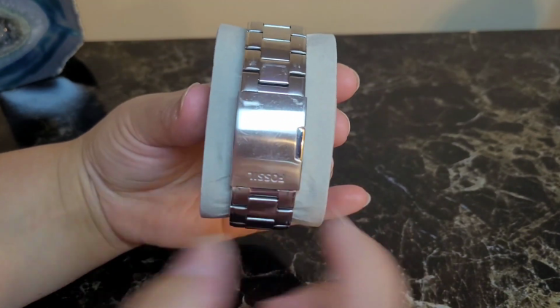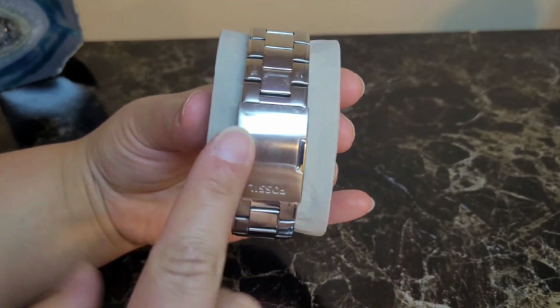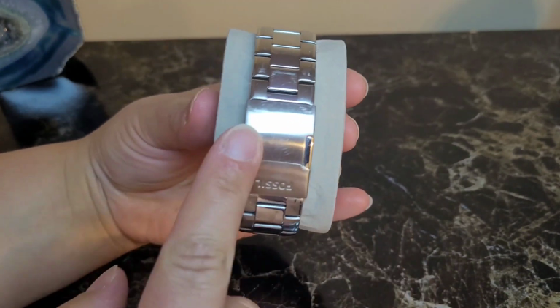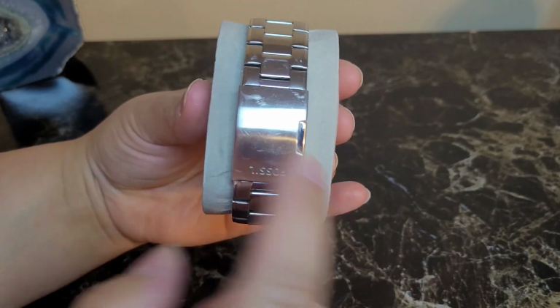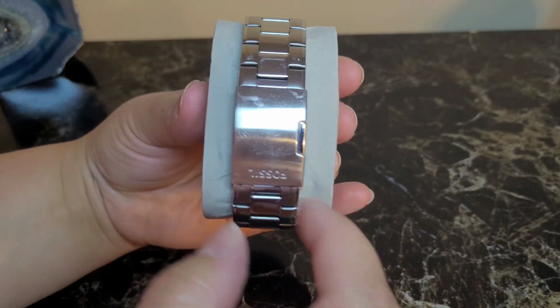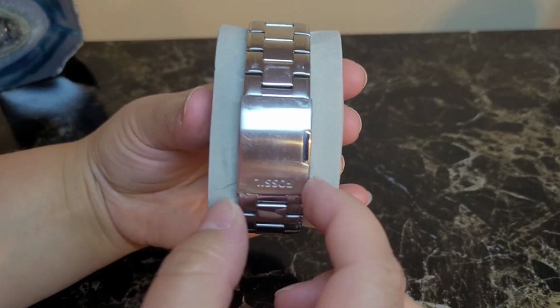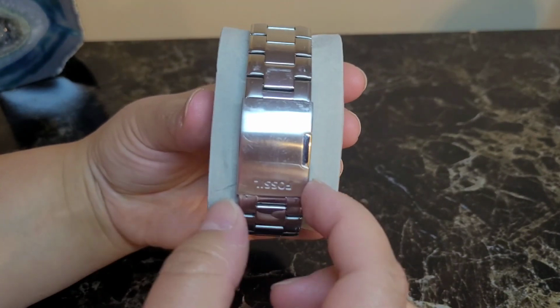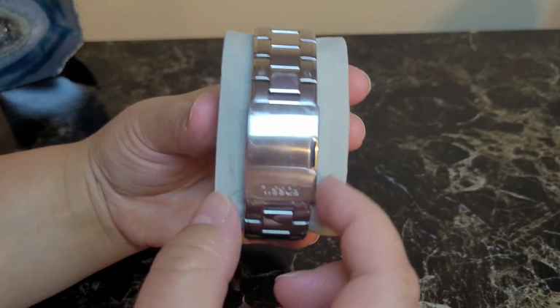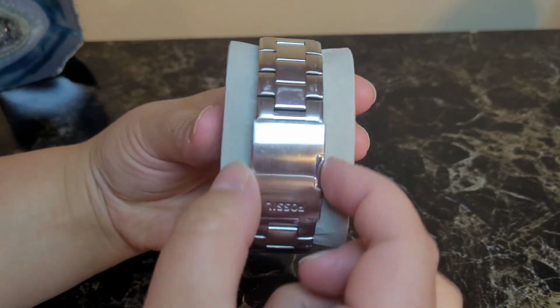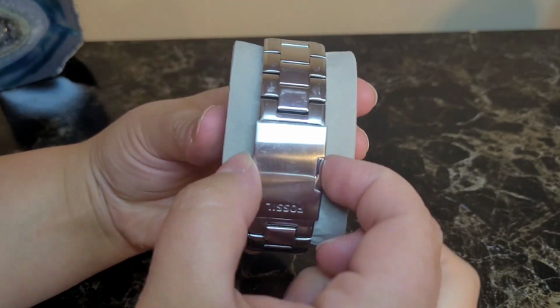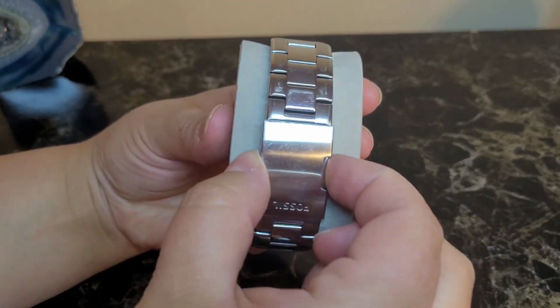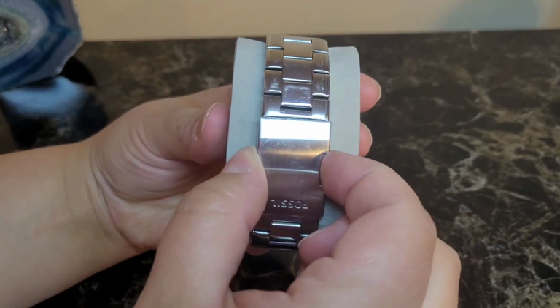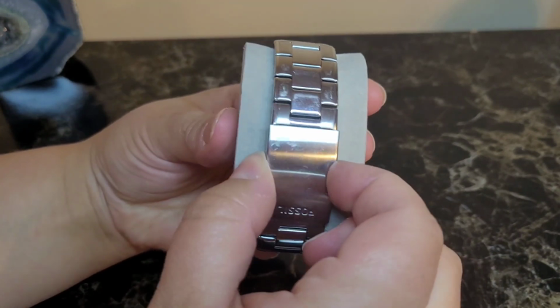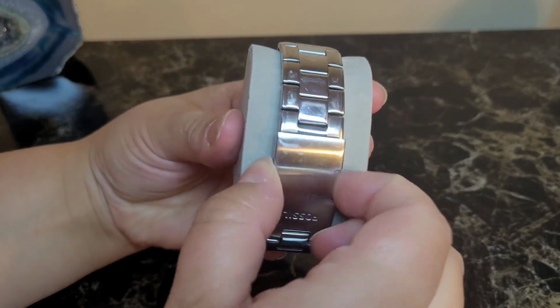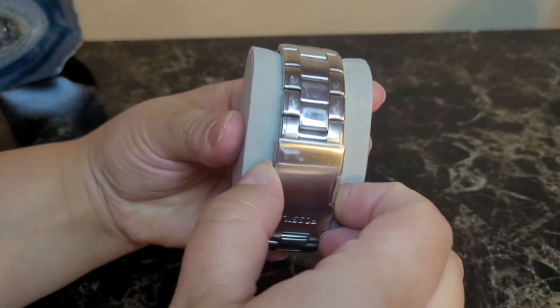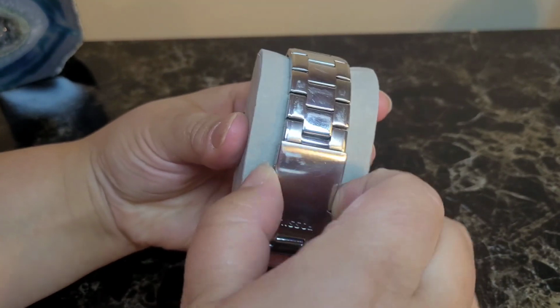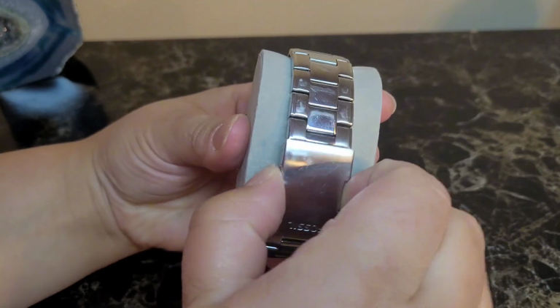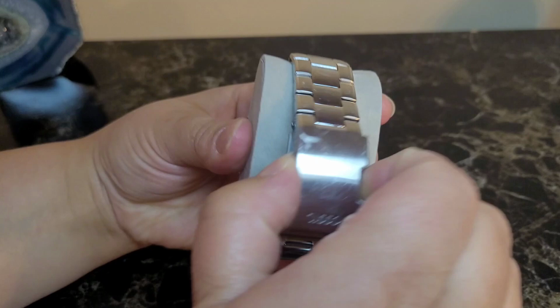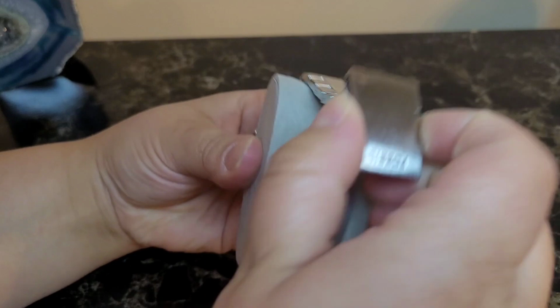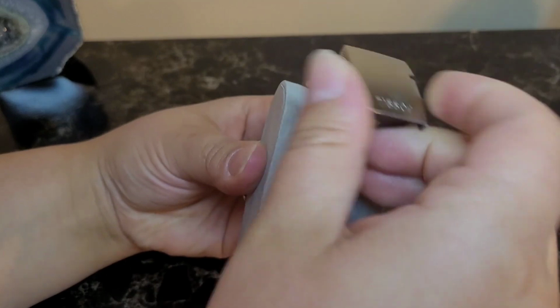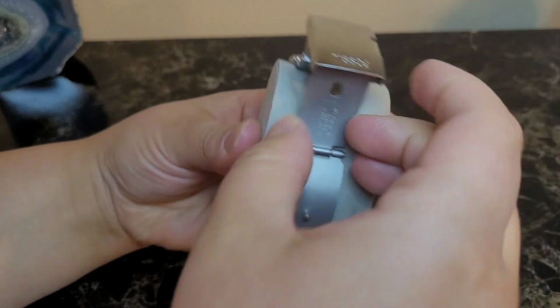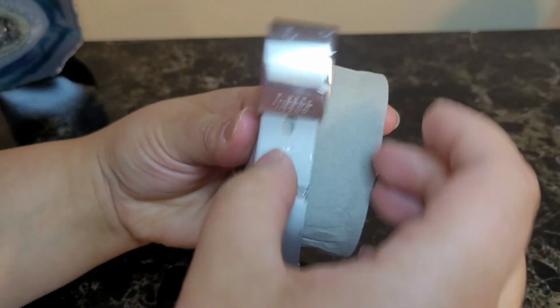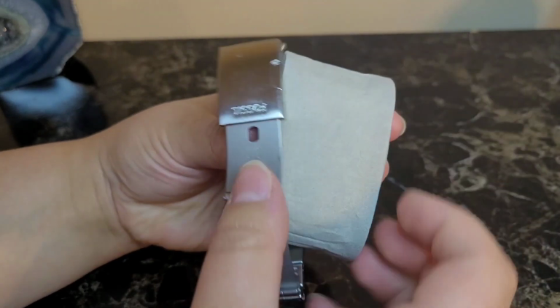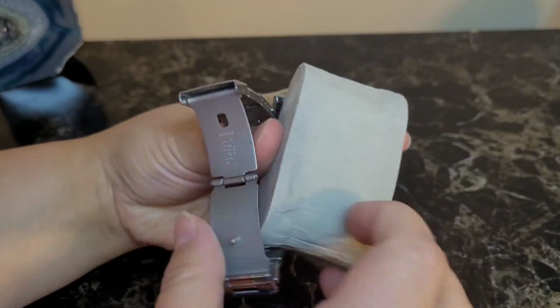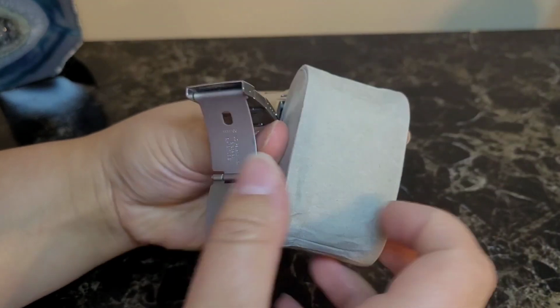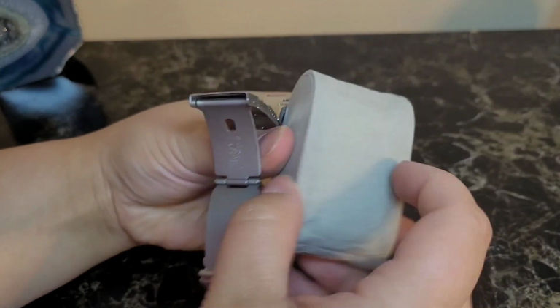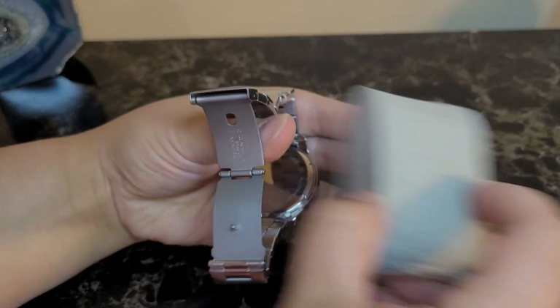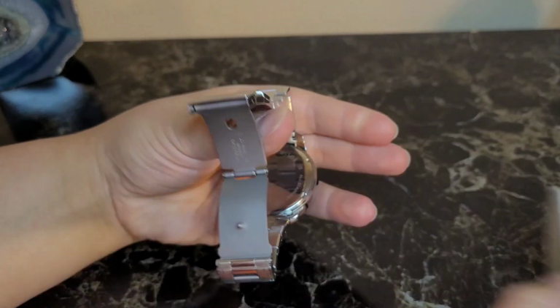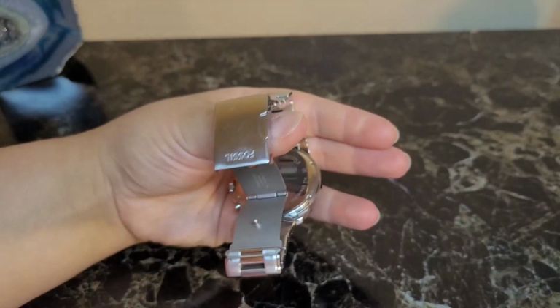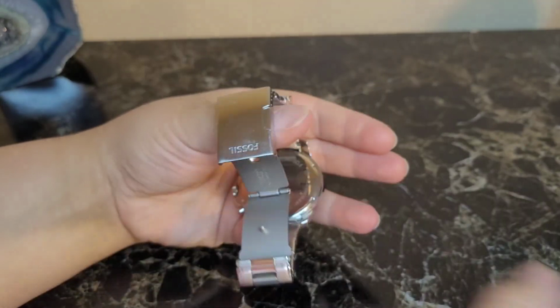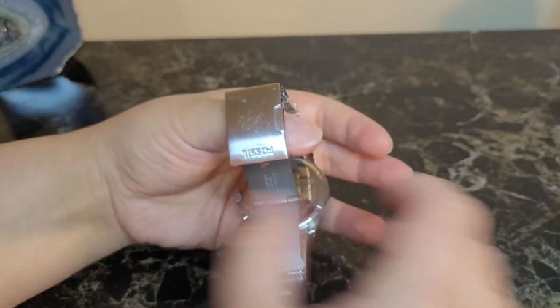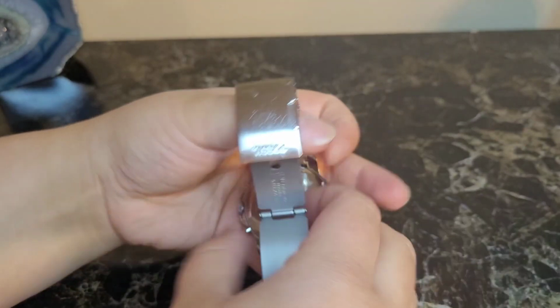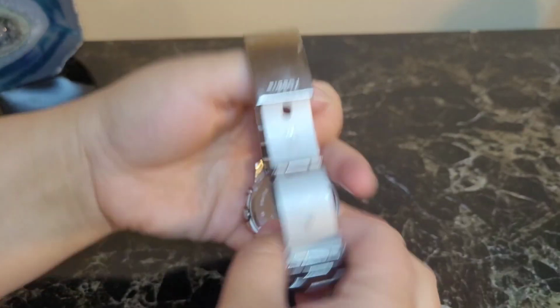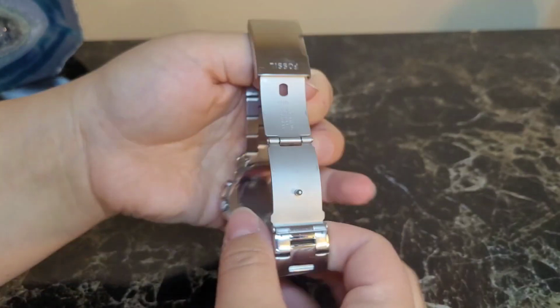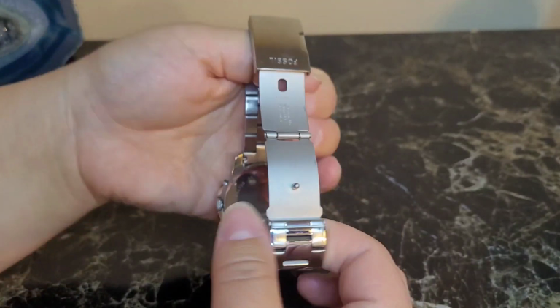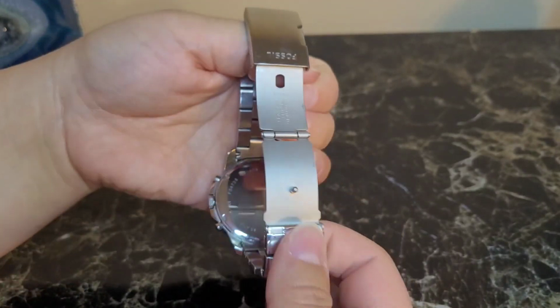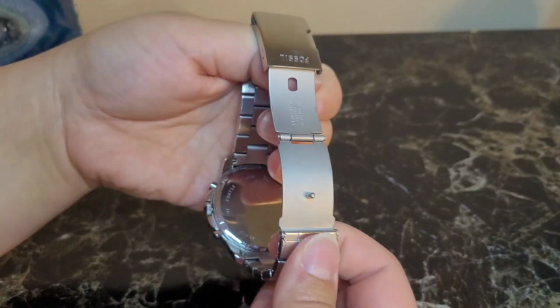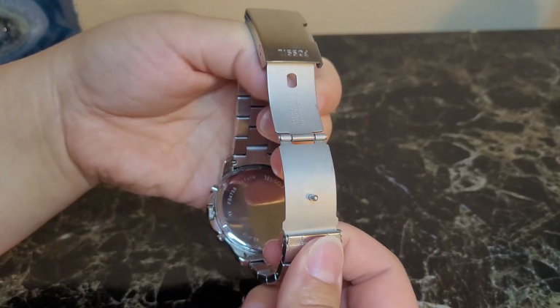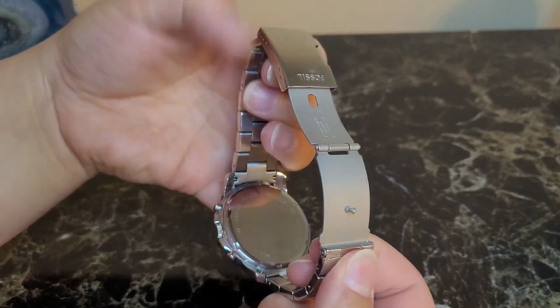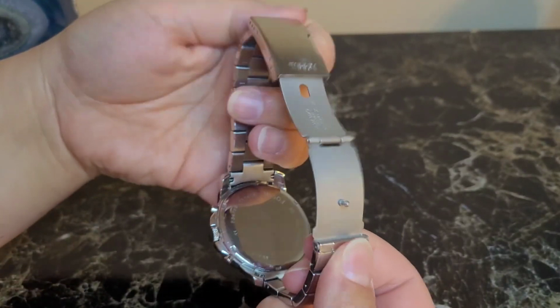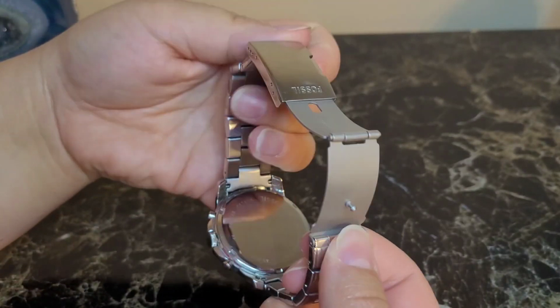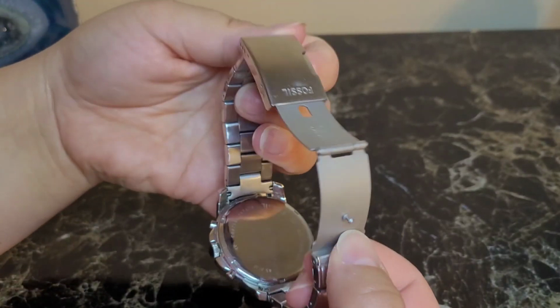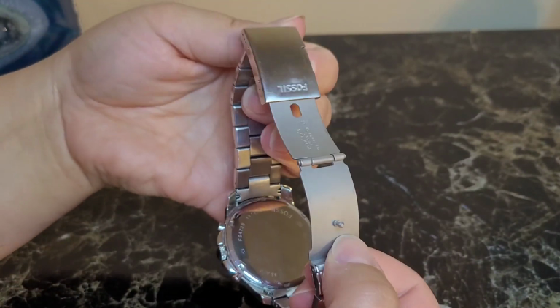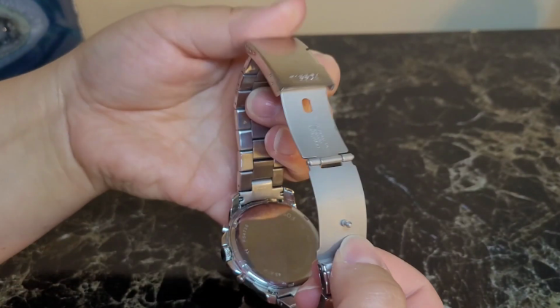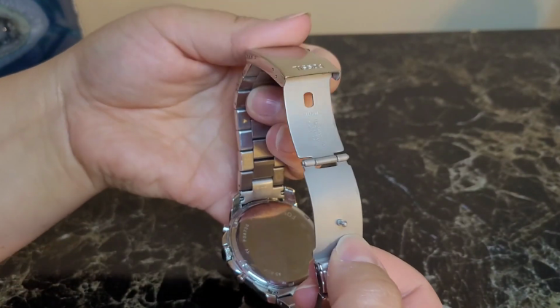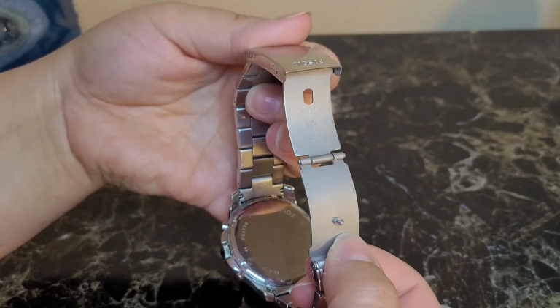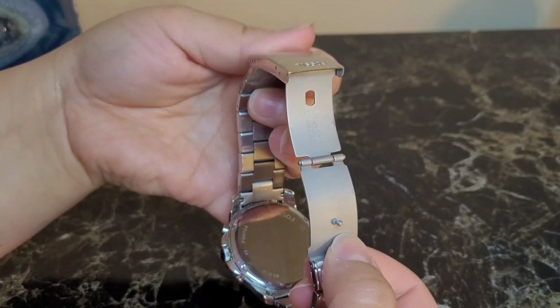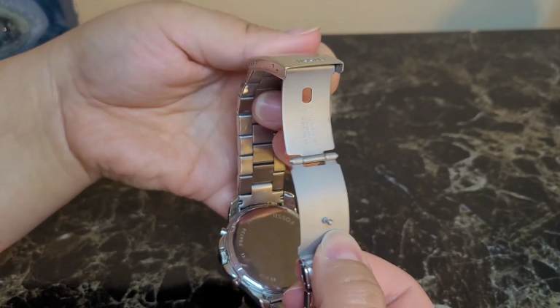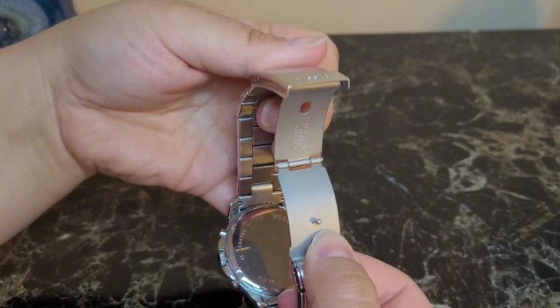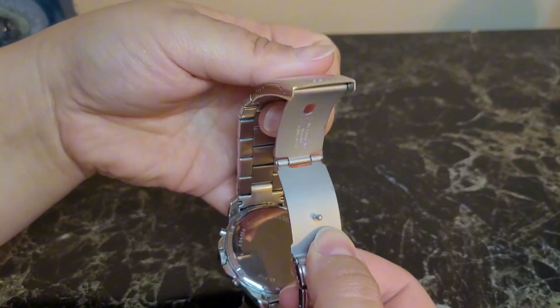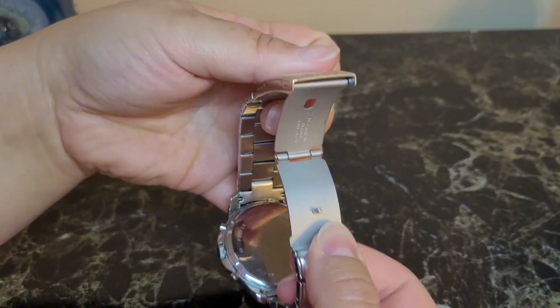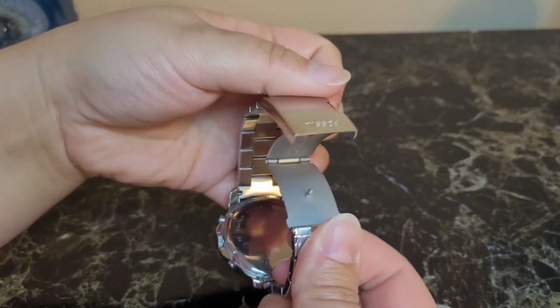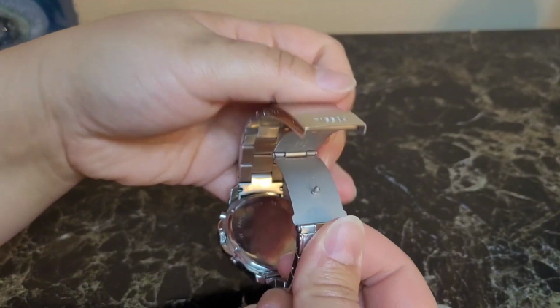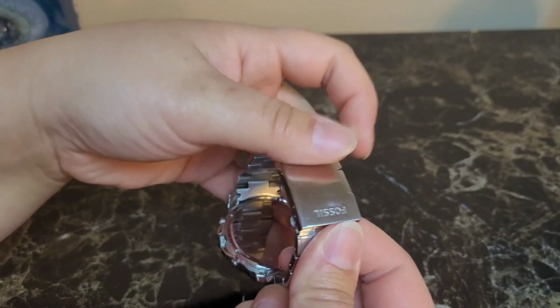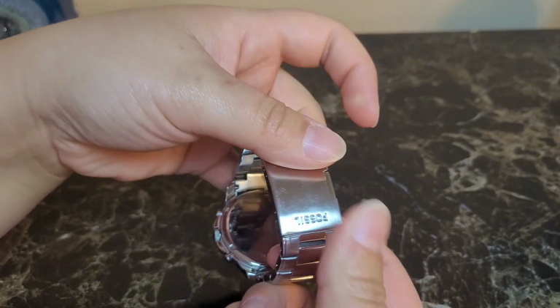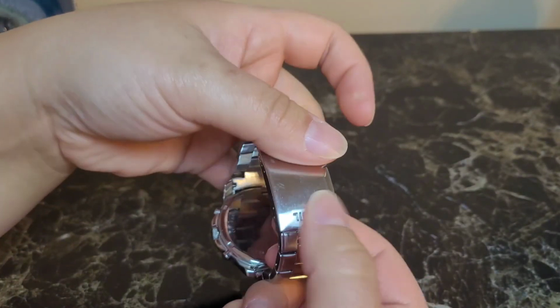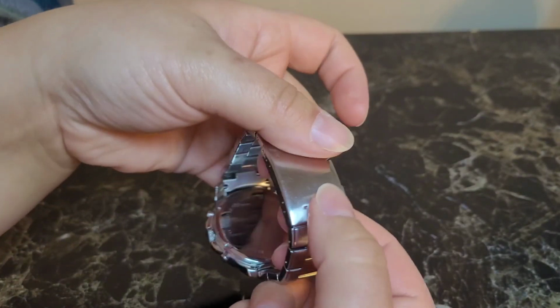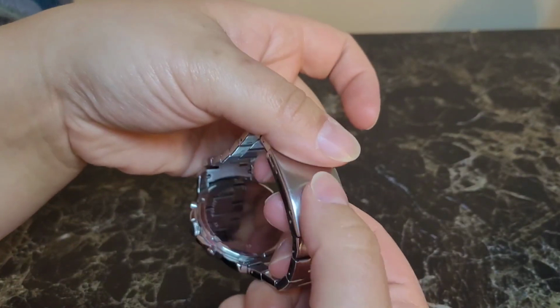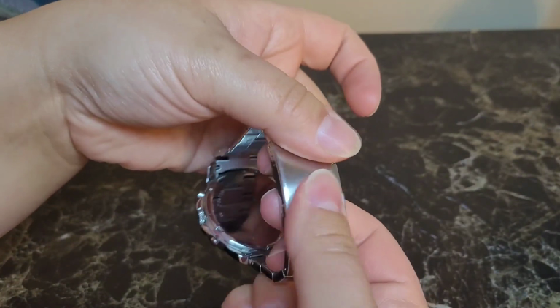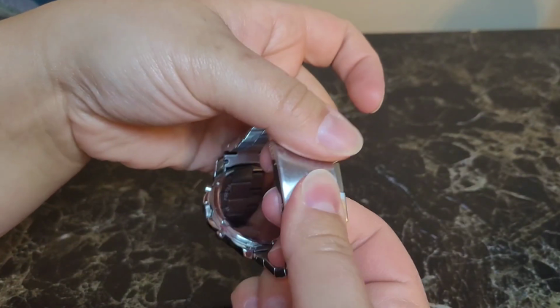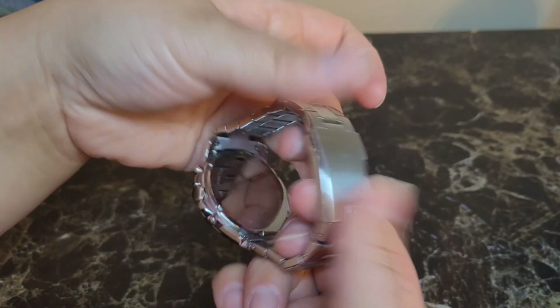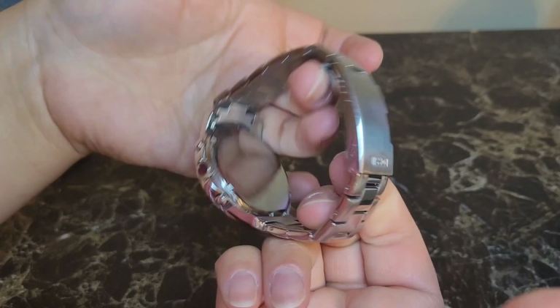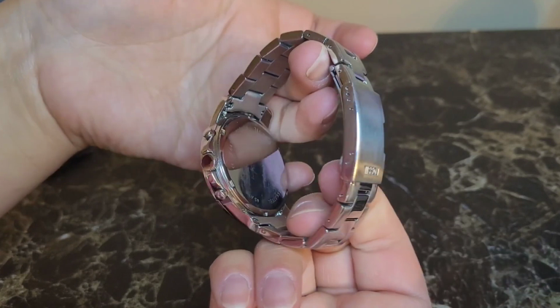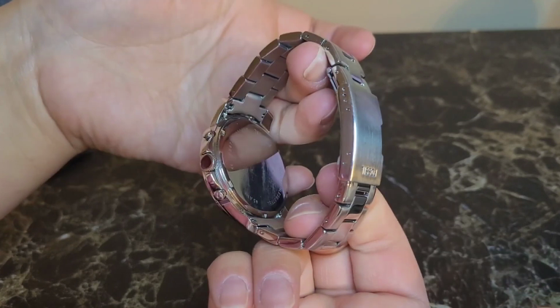As you can see on the back, it's just a simple button to release, and then to put it back on you just put it on your wrist and it's a simple click.